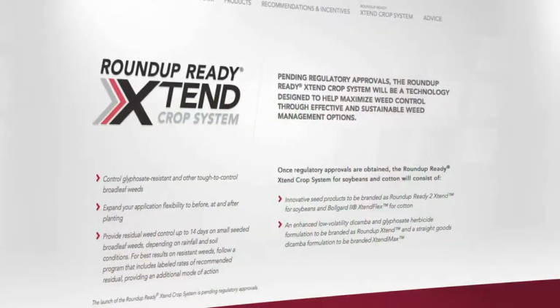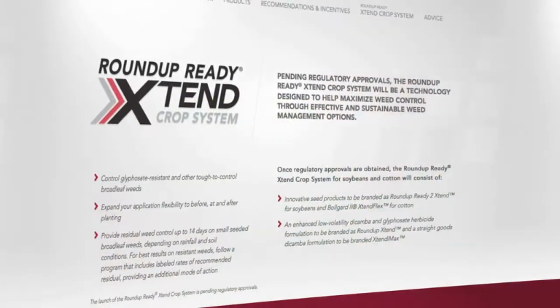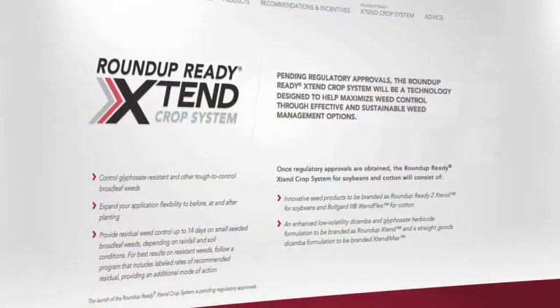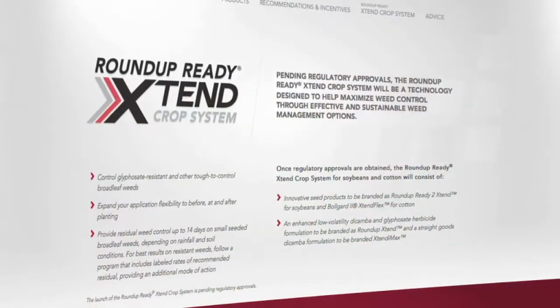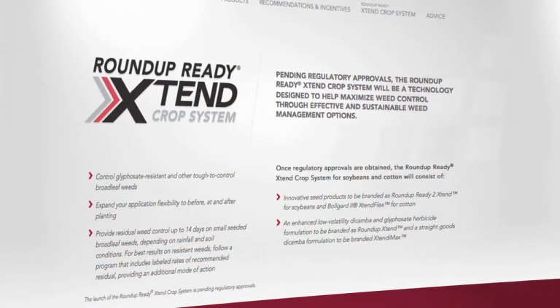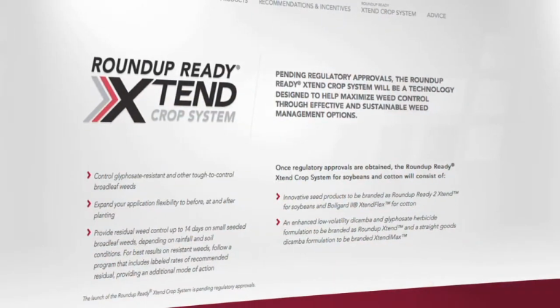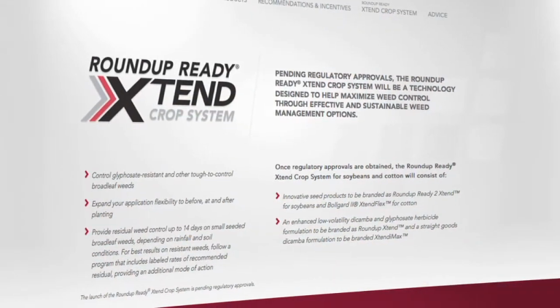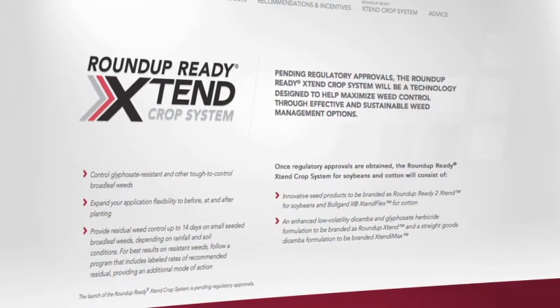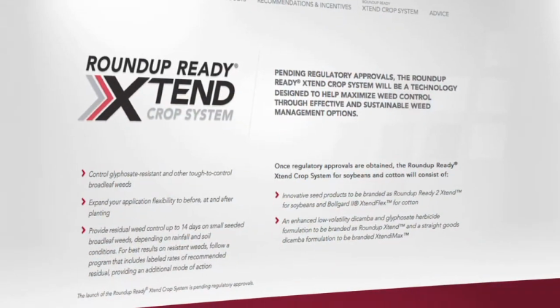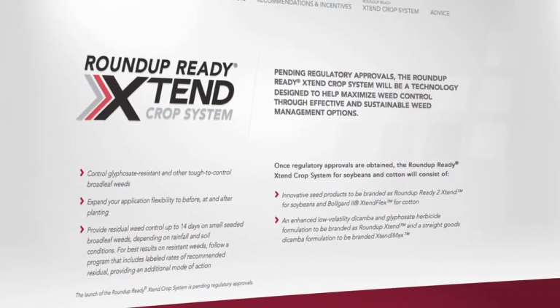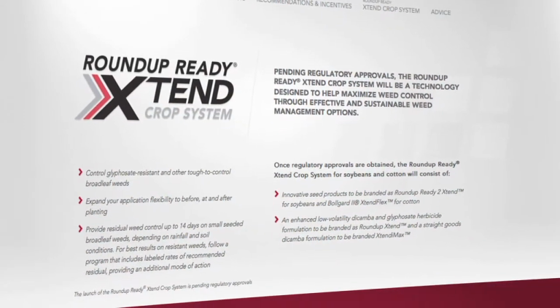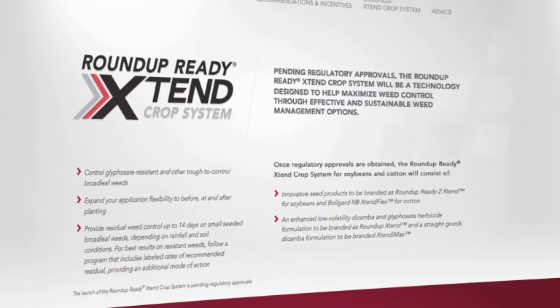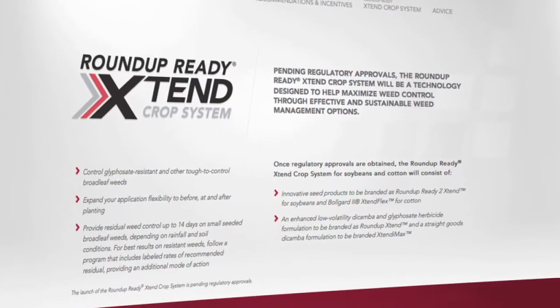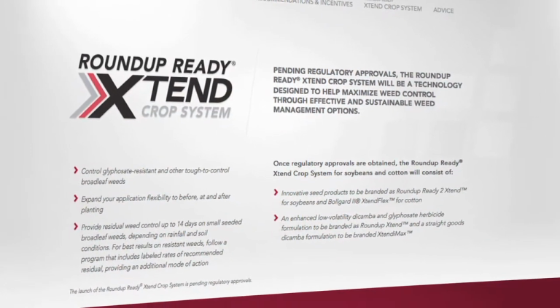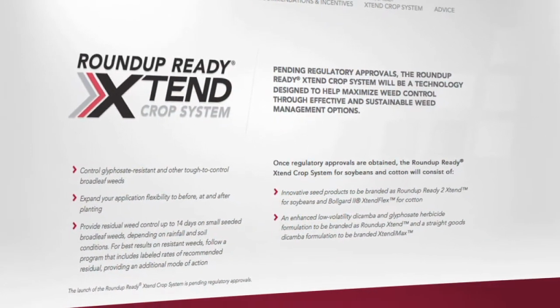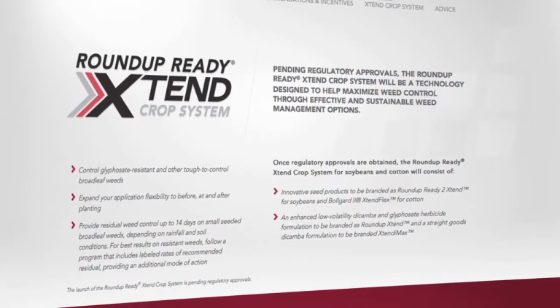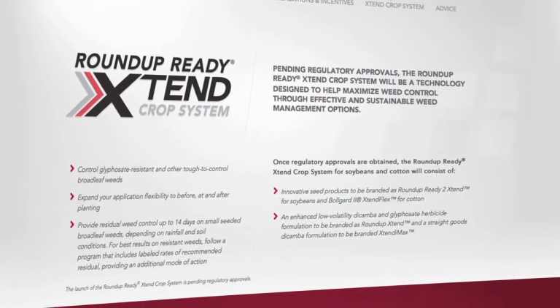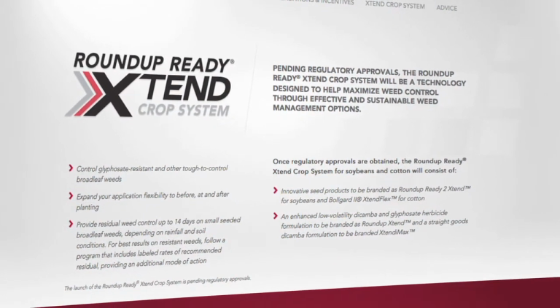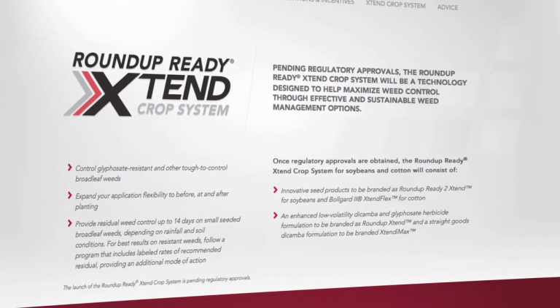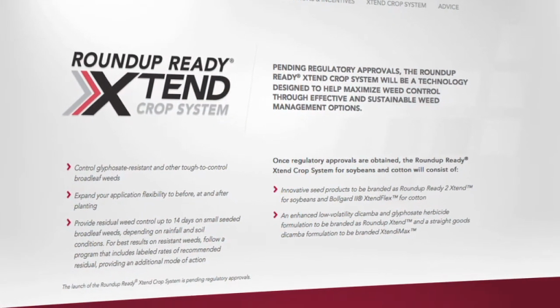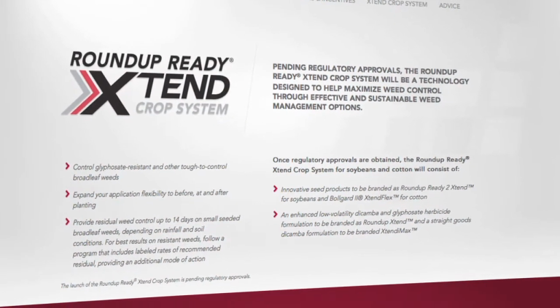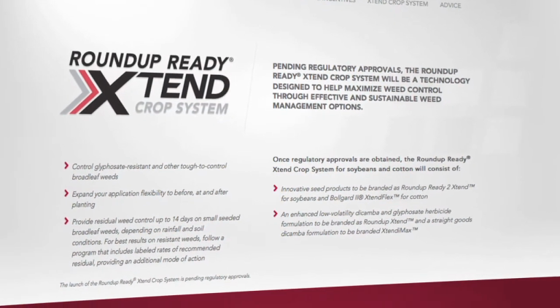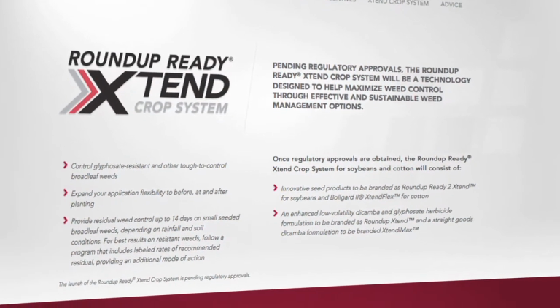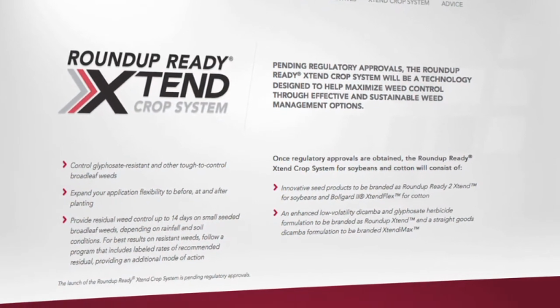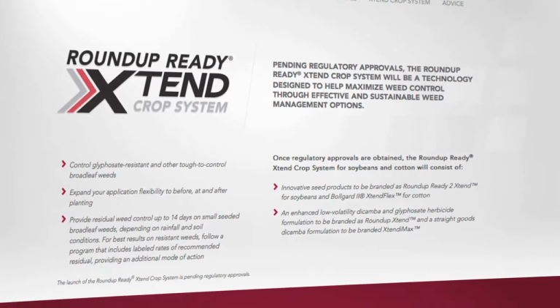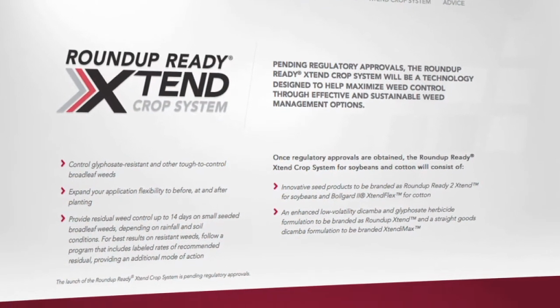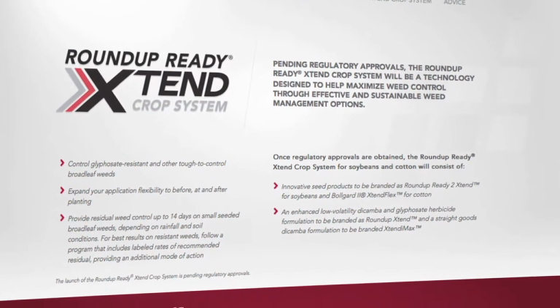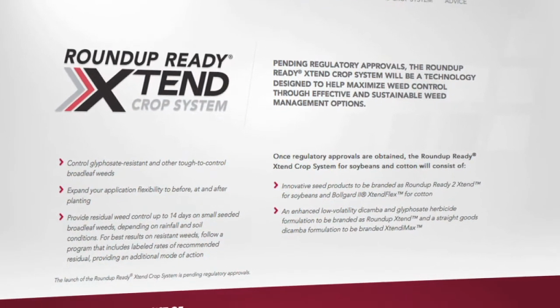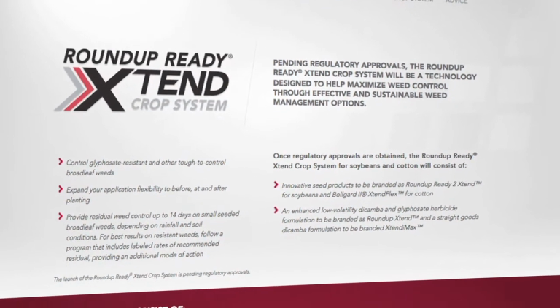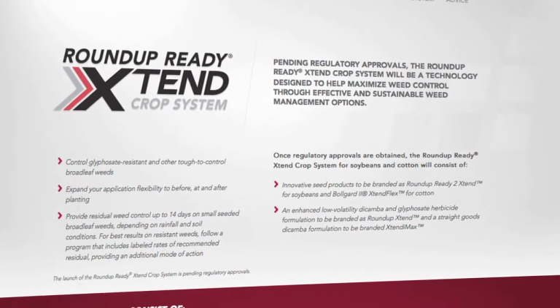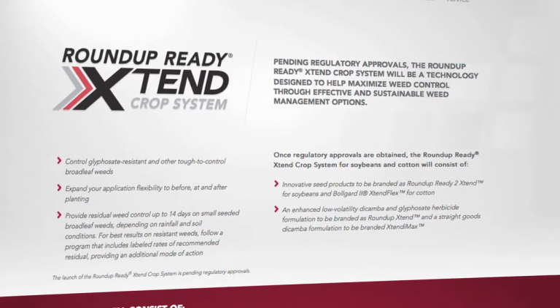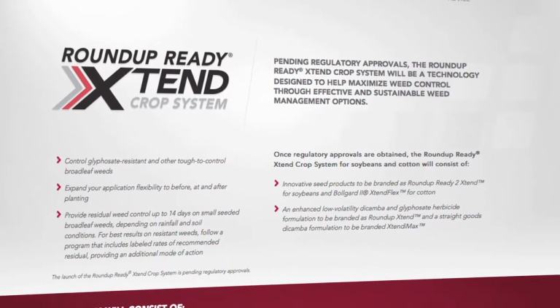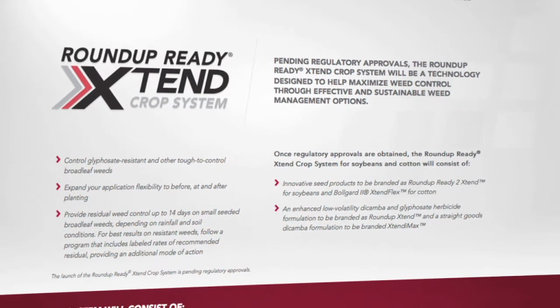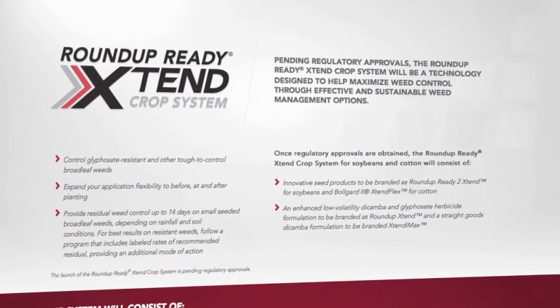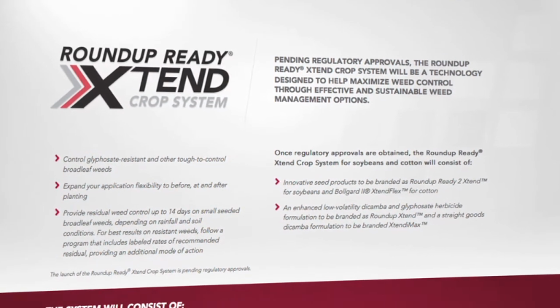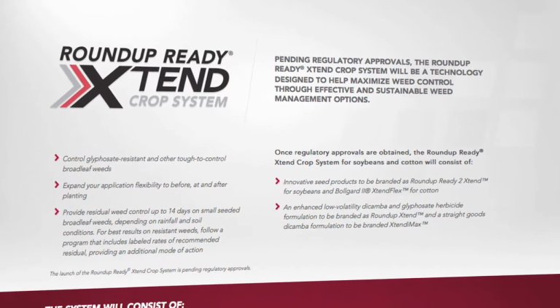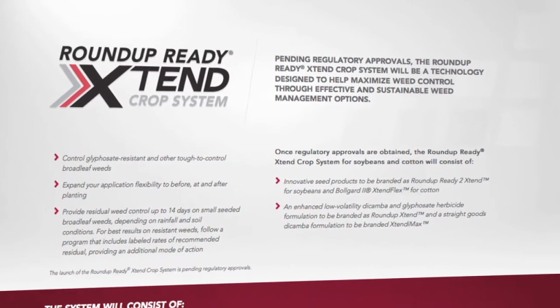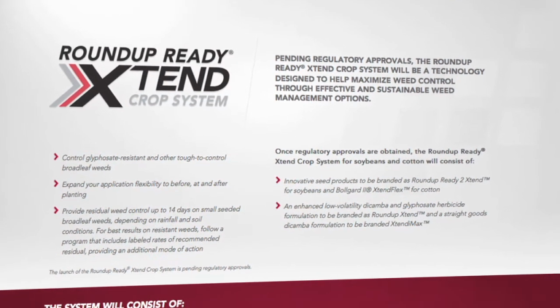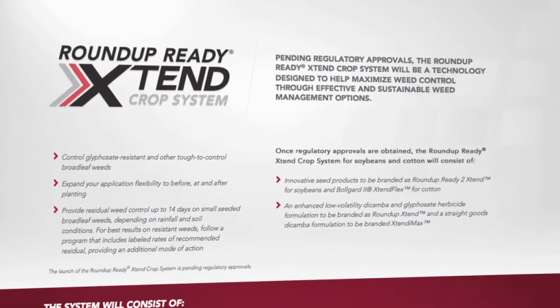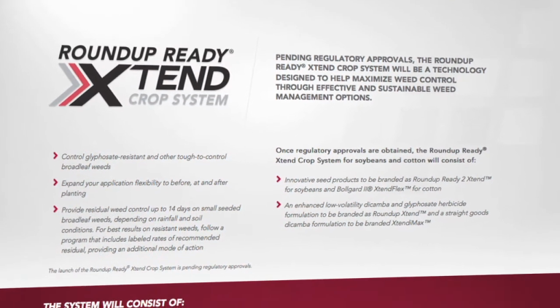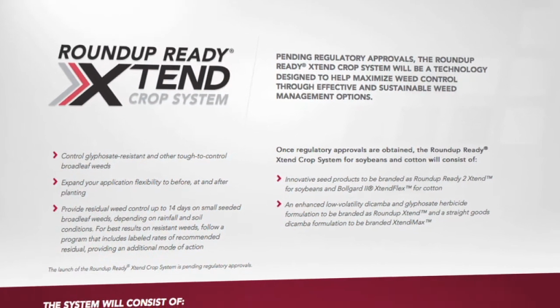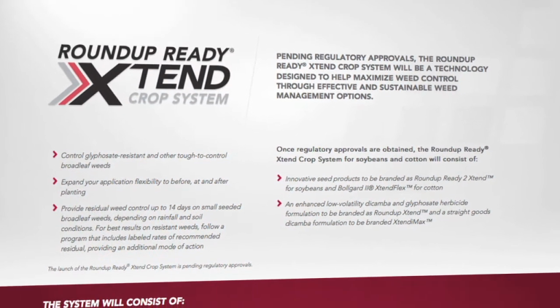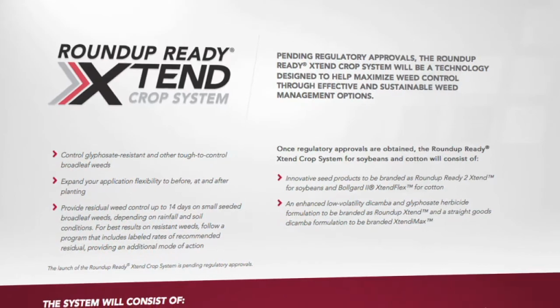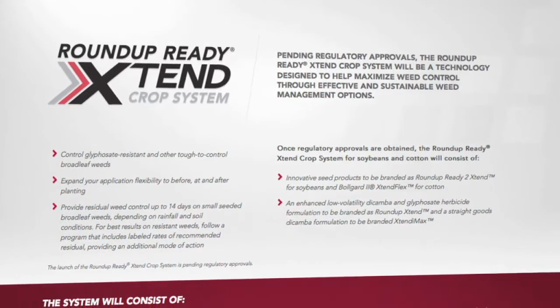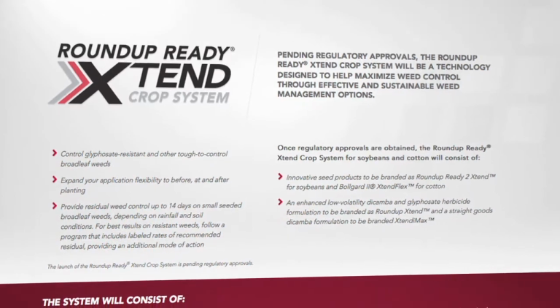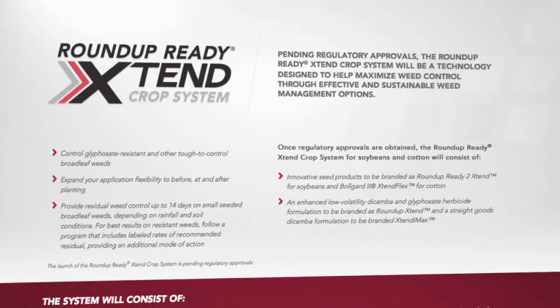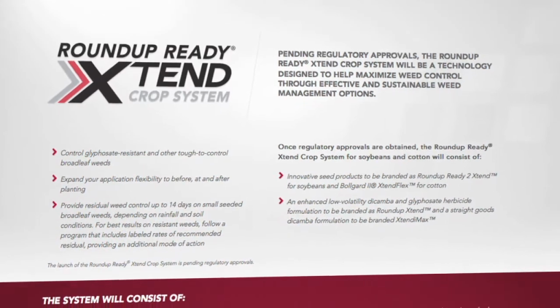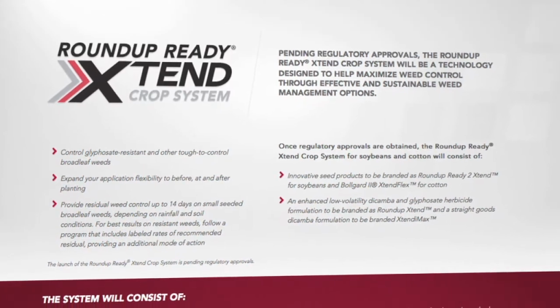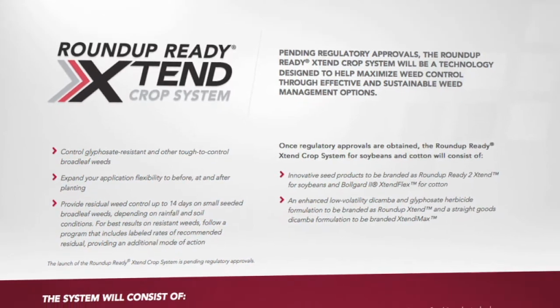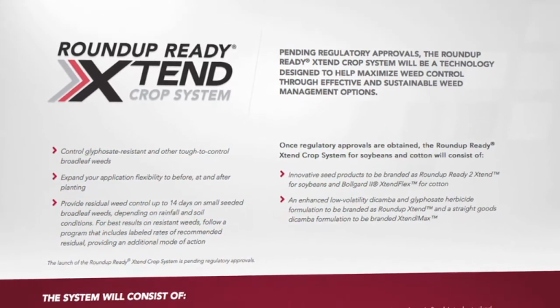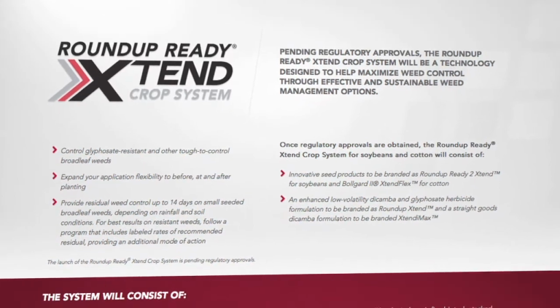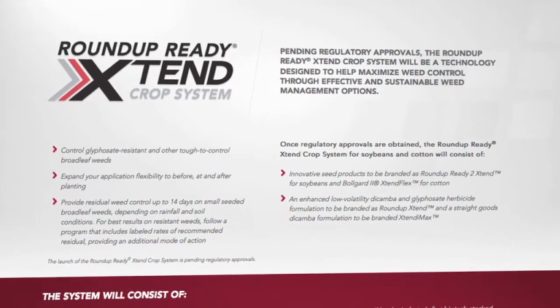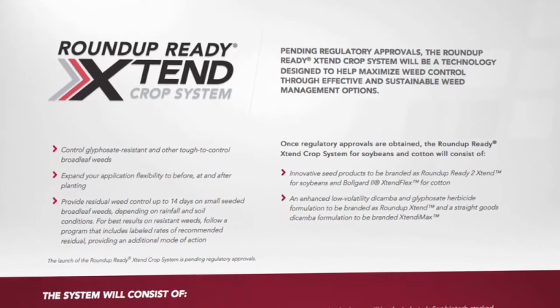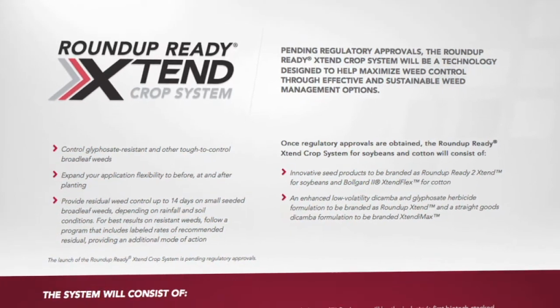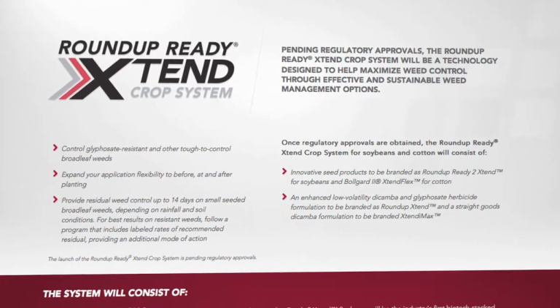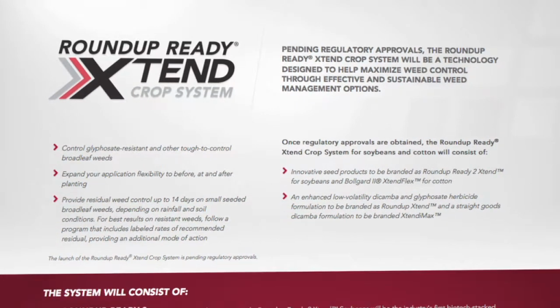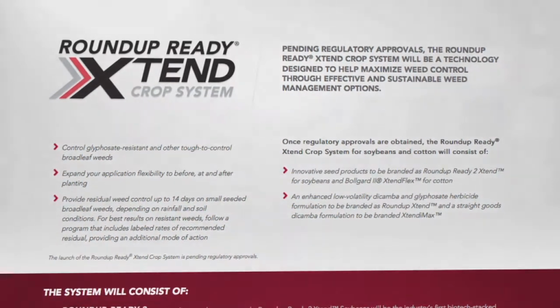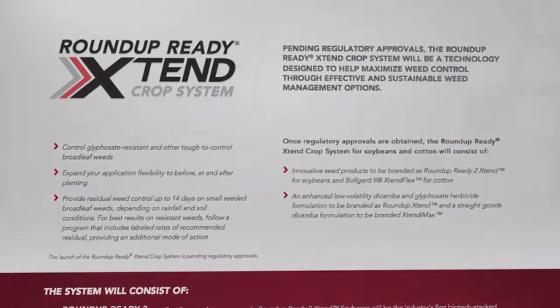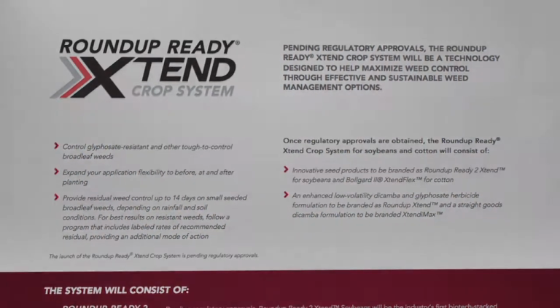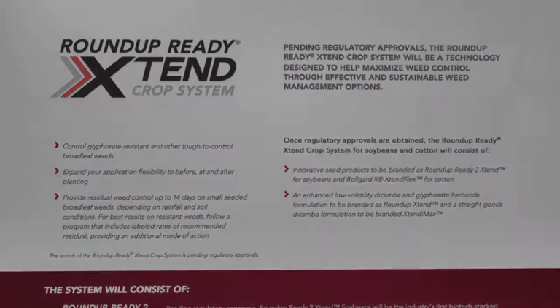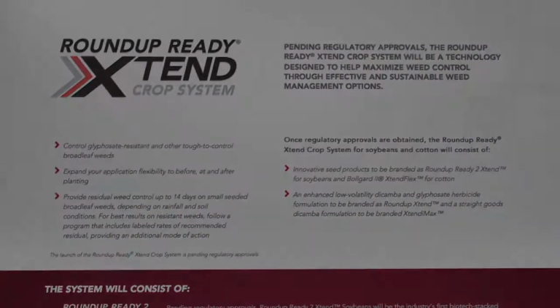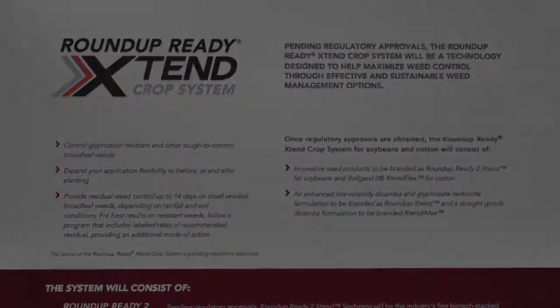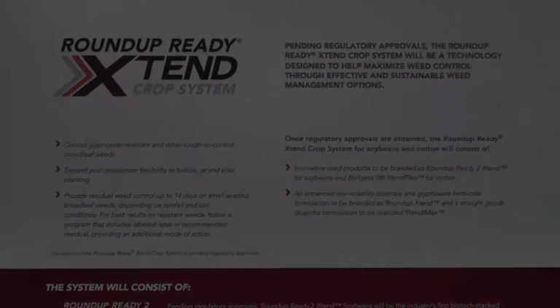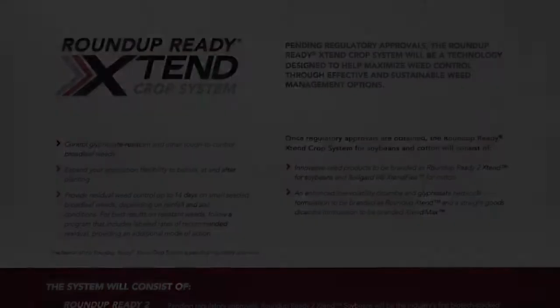Learn more about the Roundup Ready Xtend crop system at RoundupReadyPlus.com.